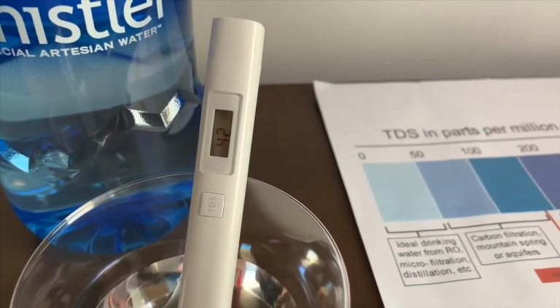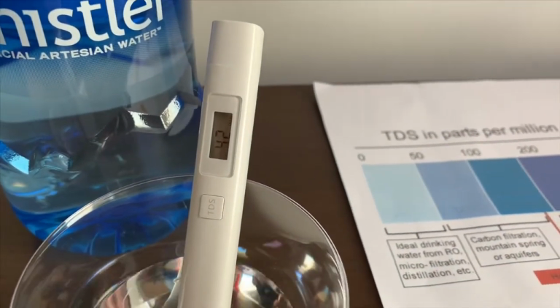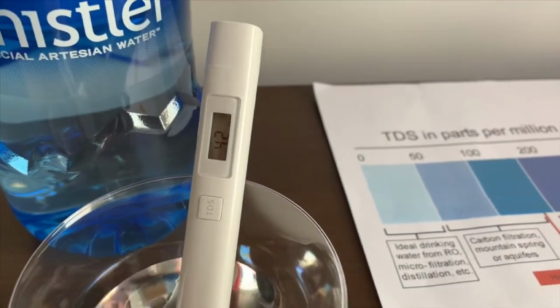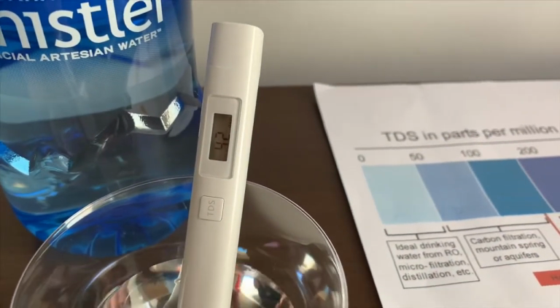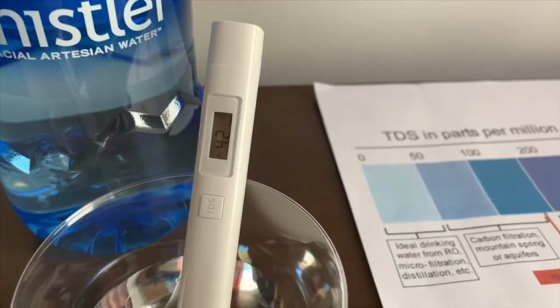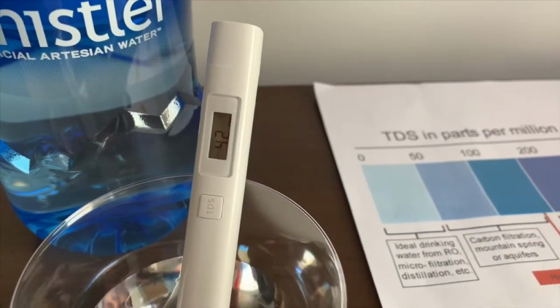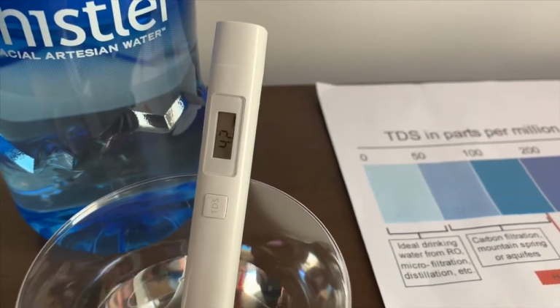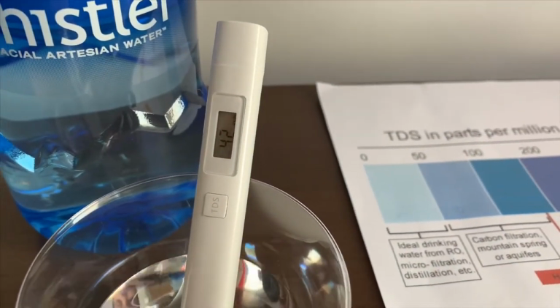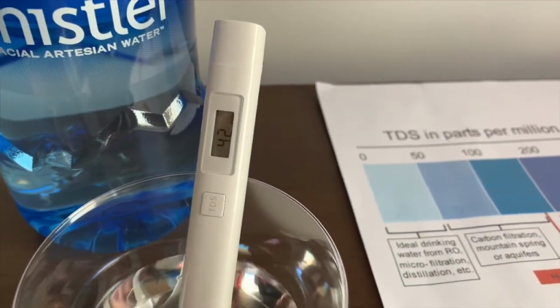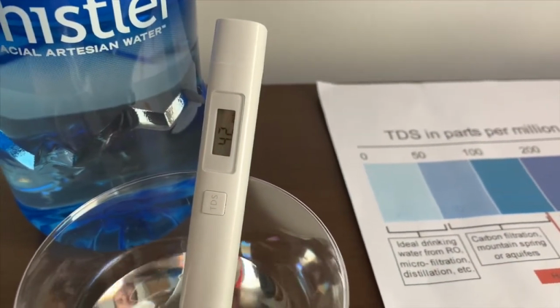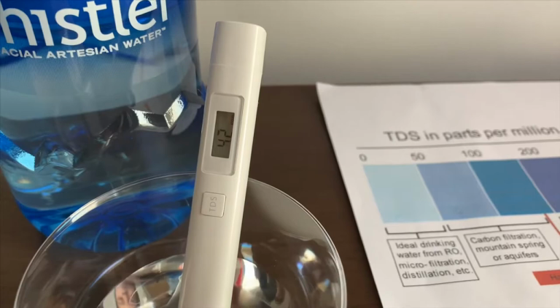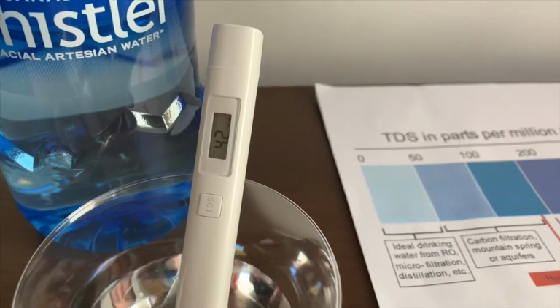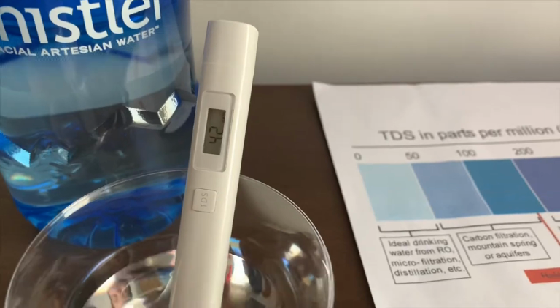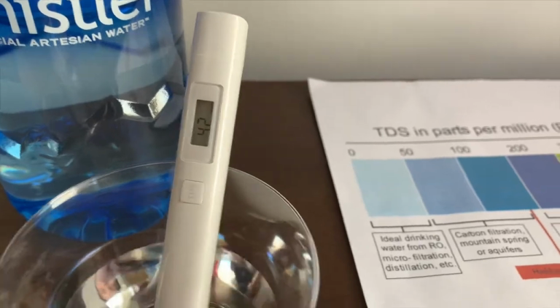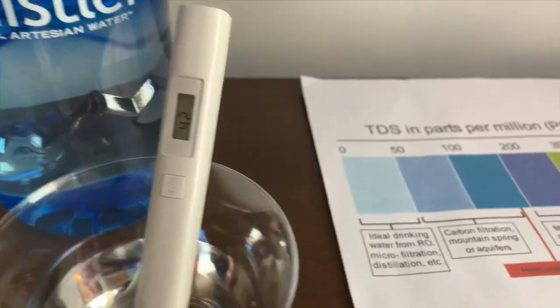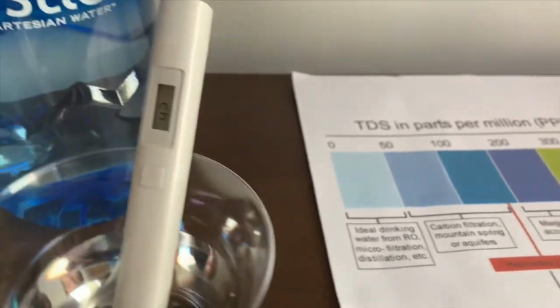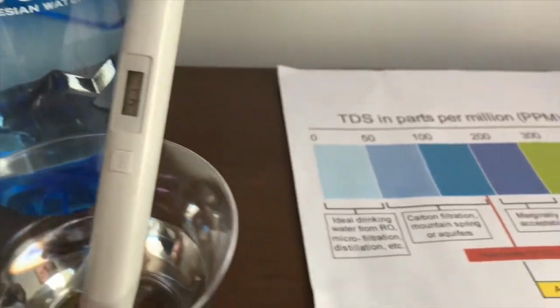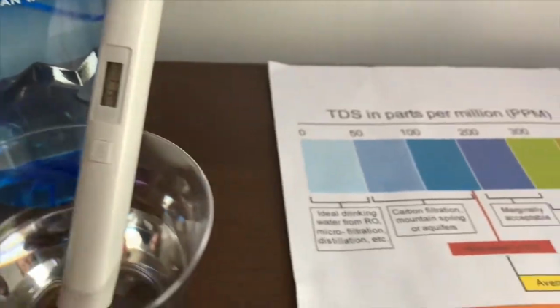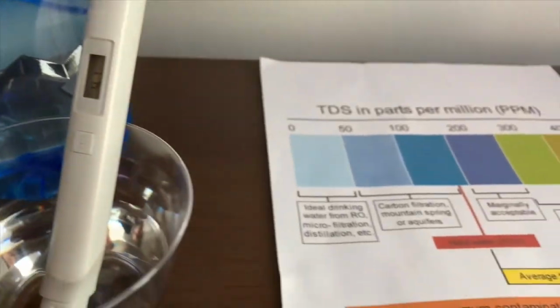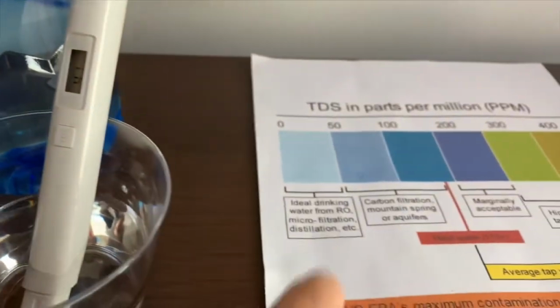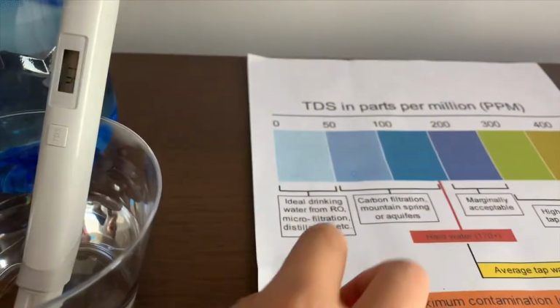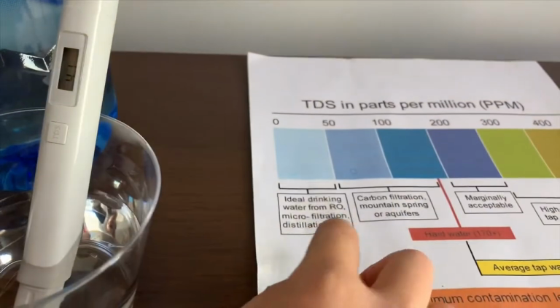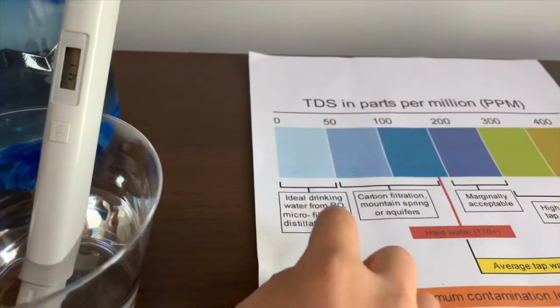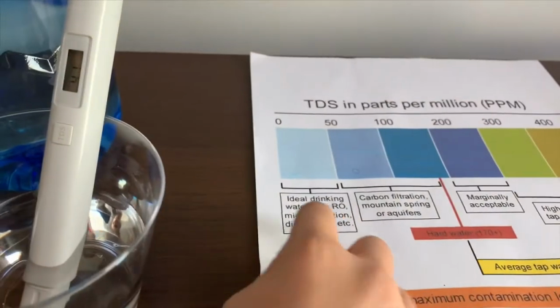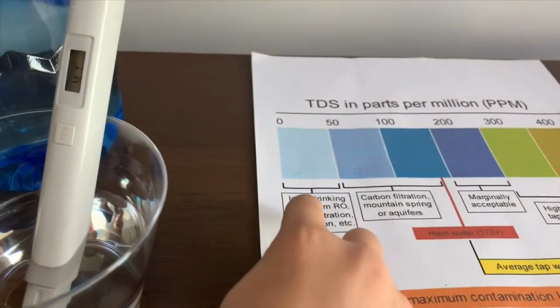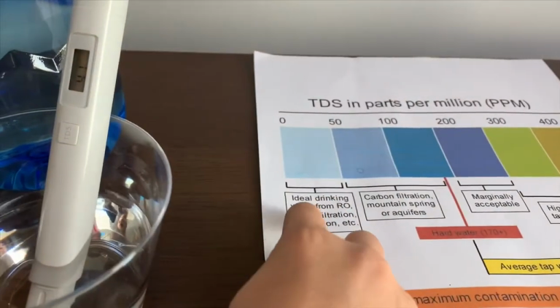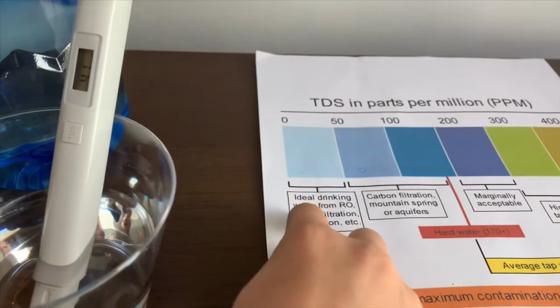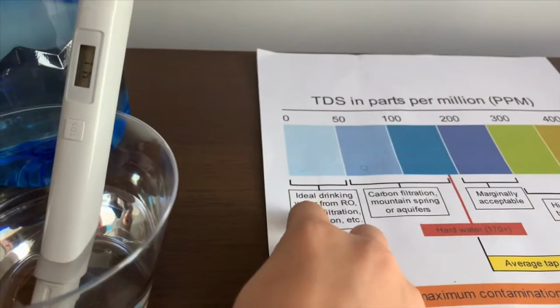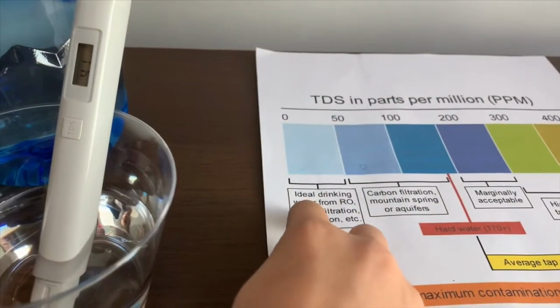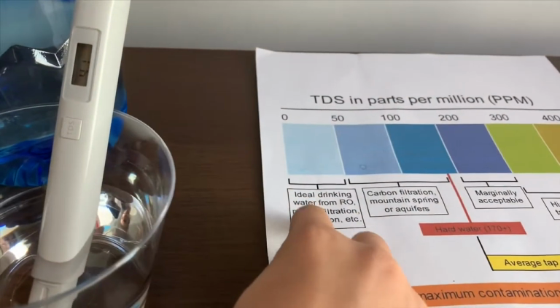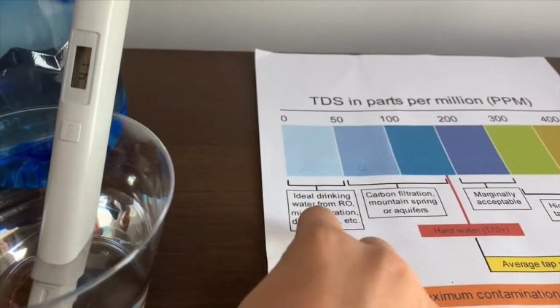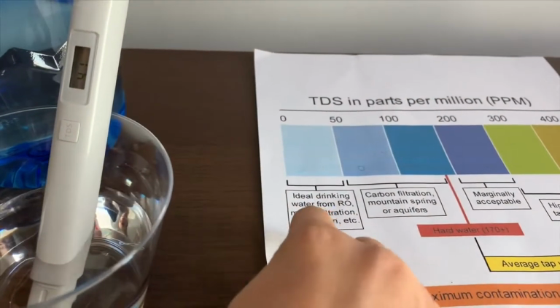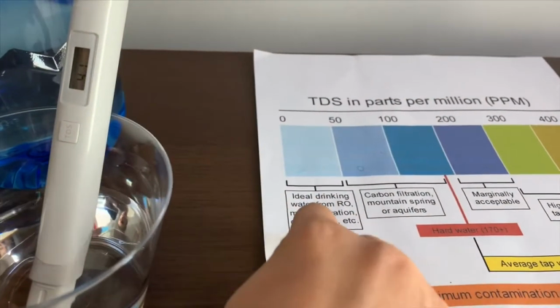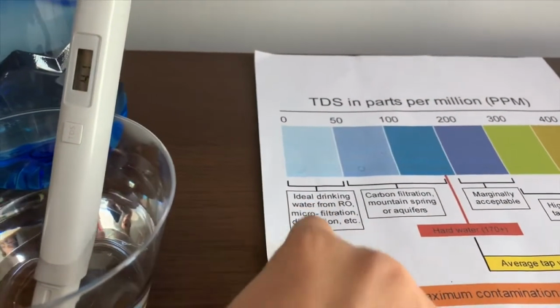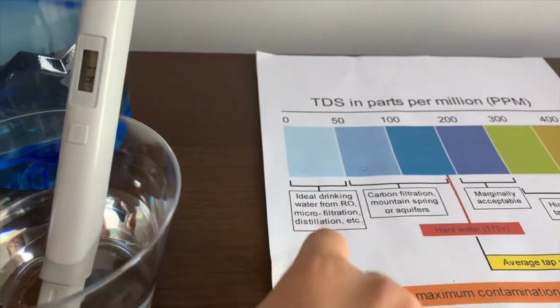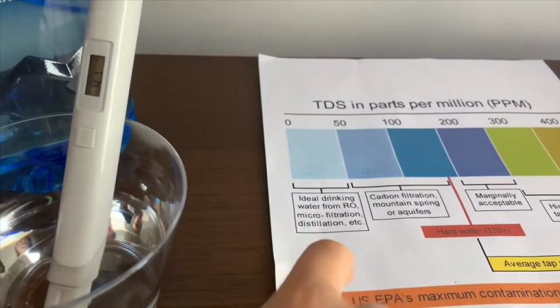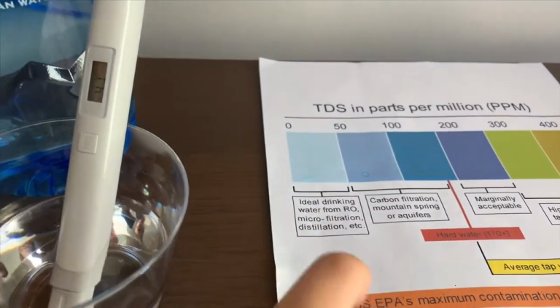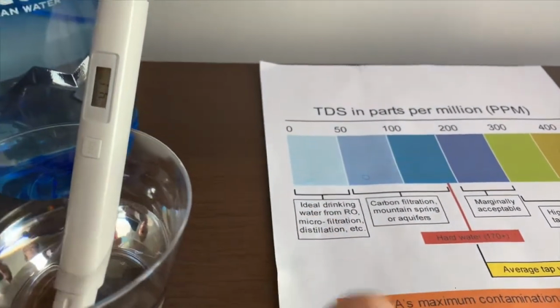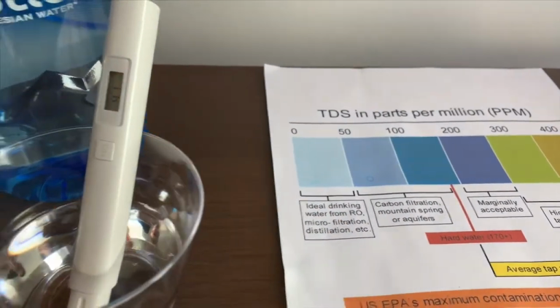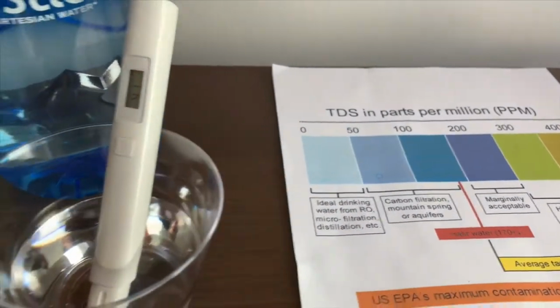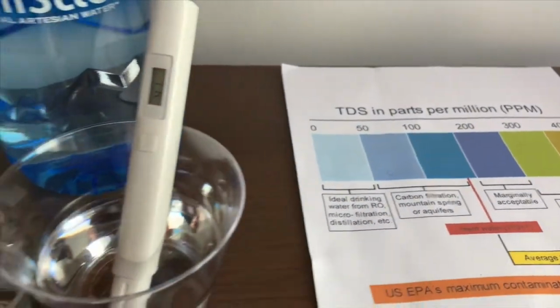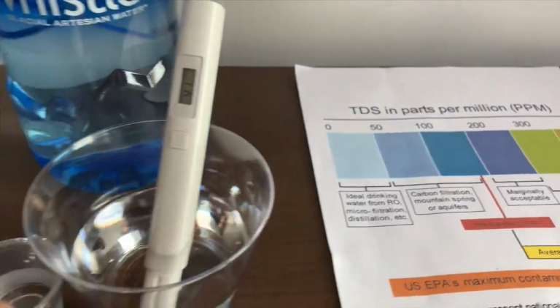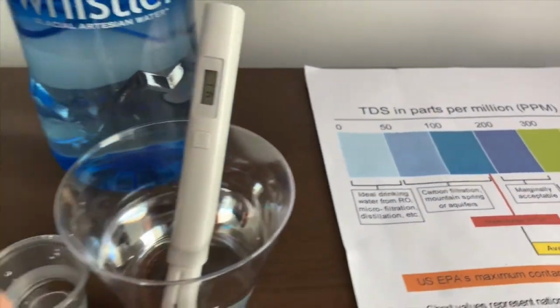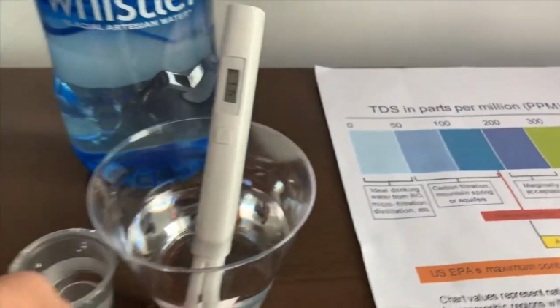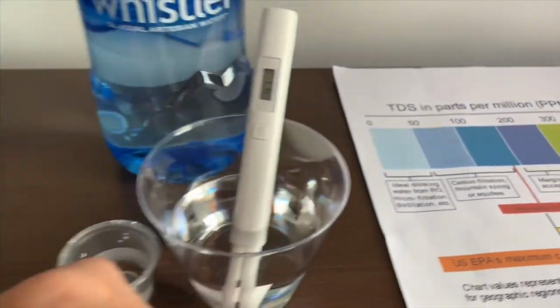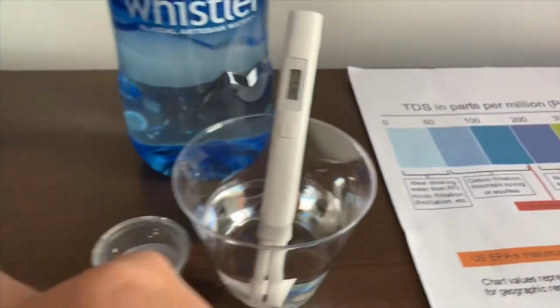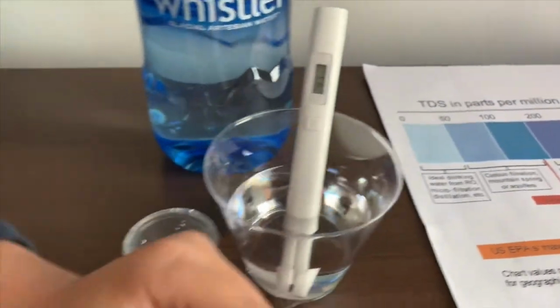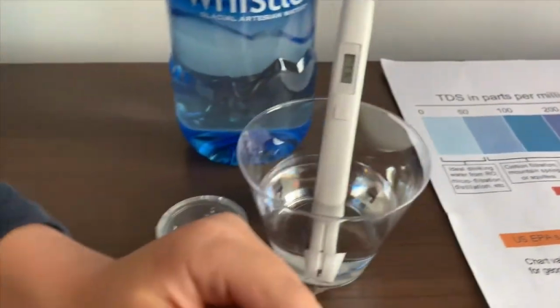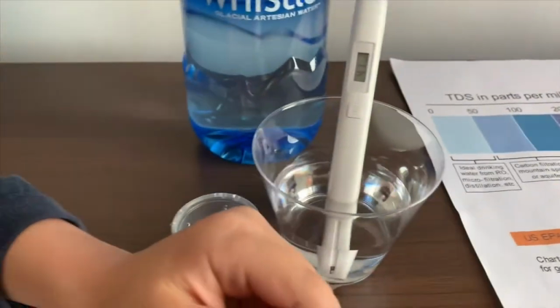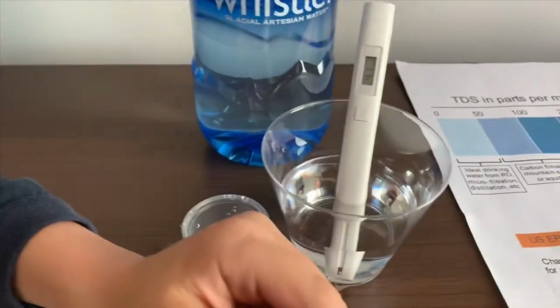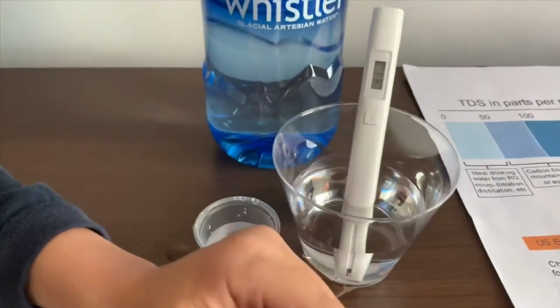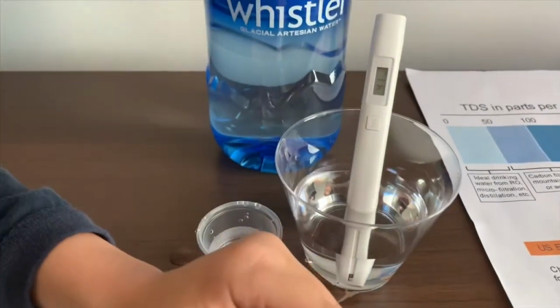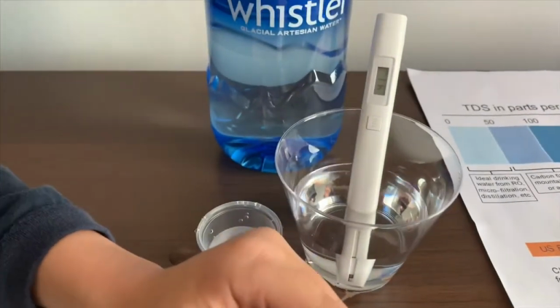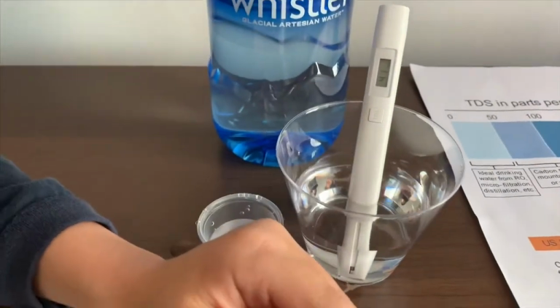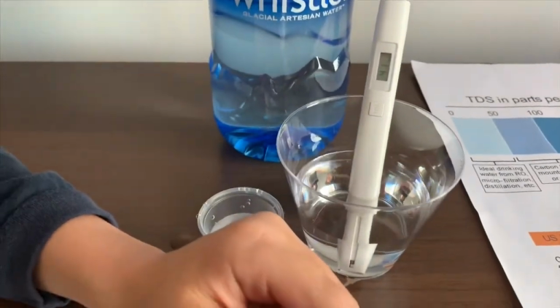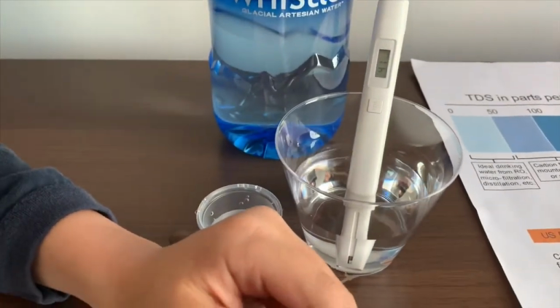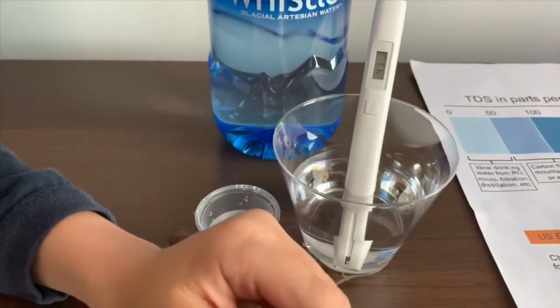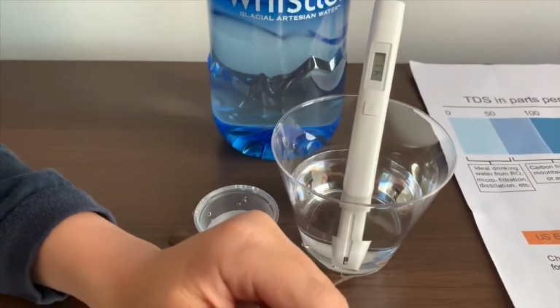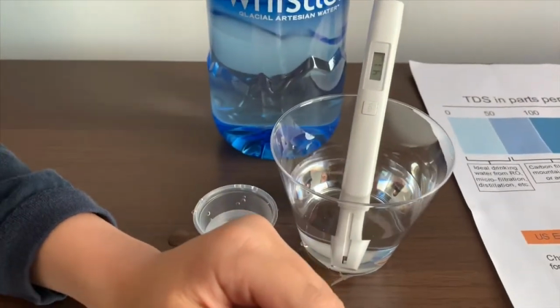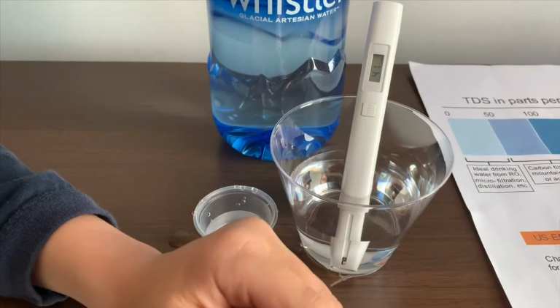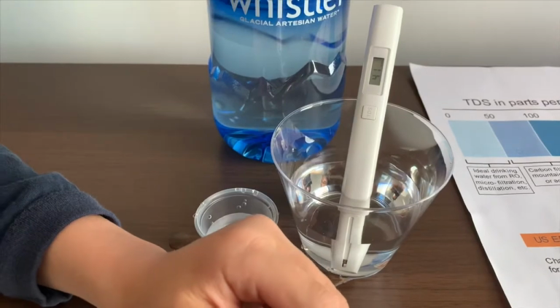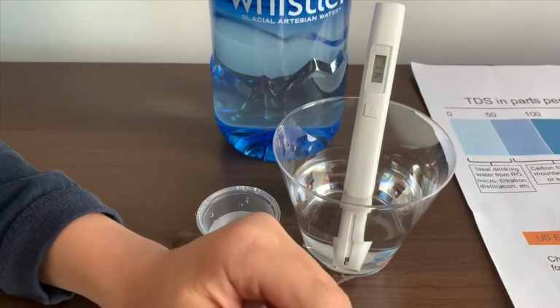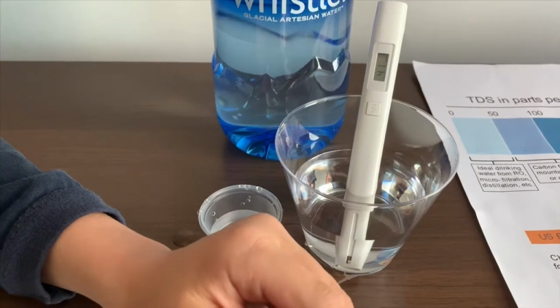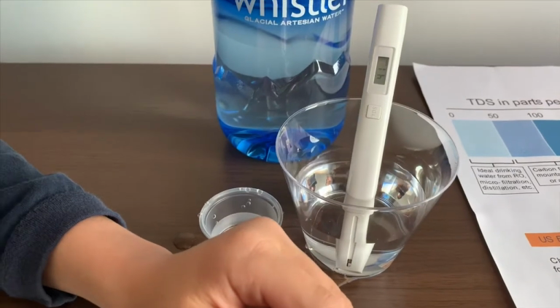42. That is ideal drinking water. Now let's test the pH level.